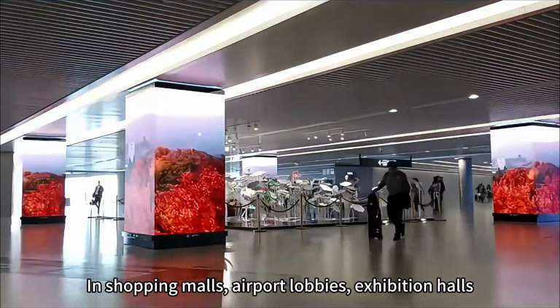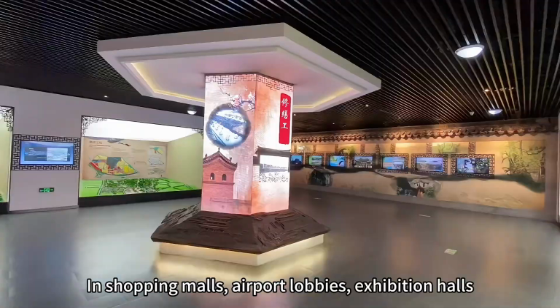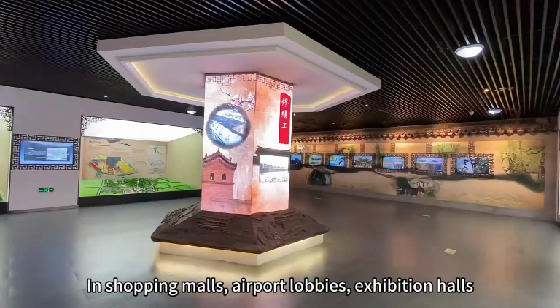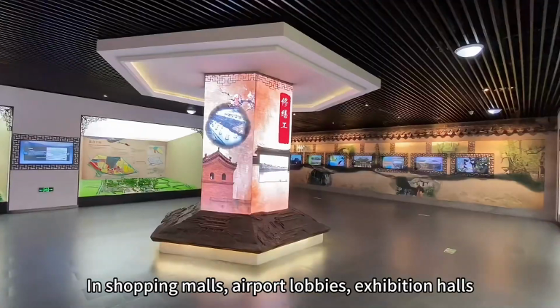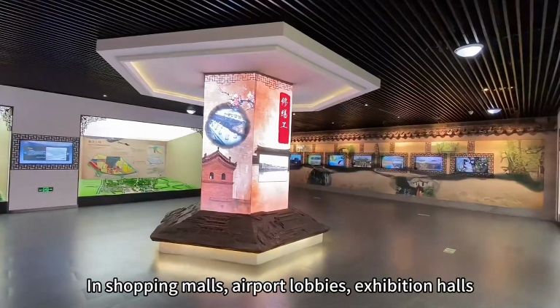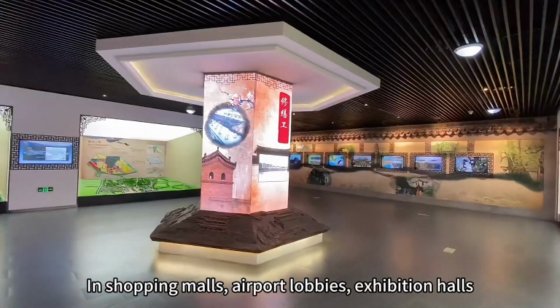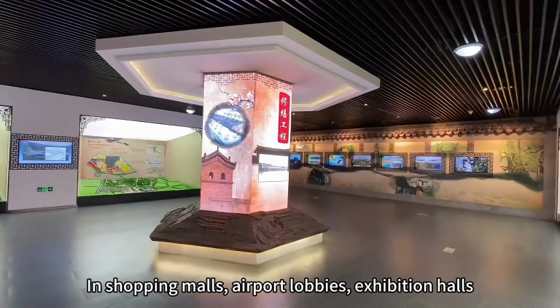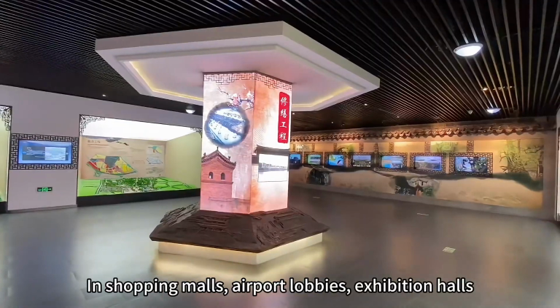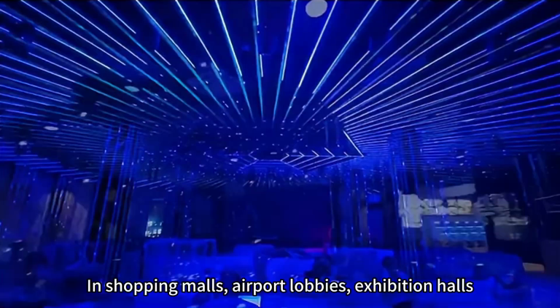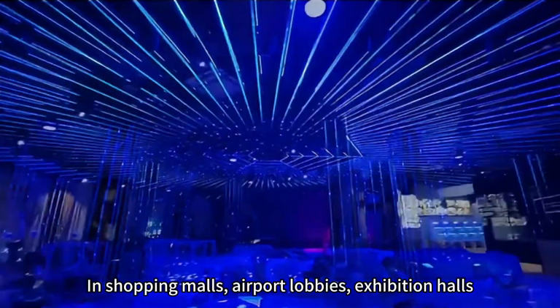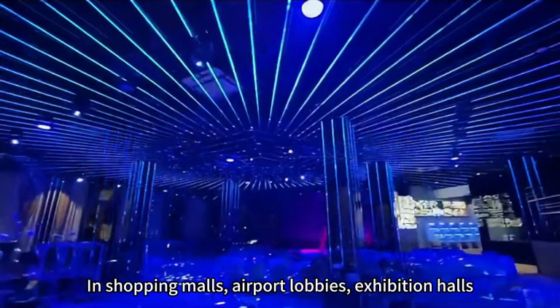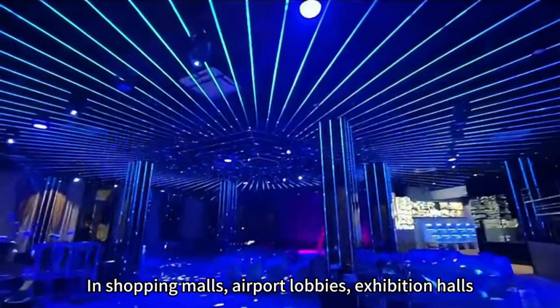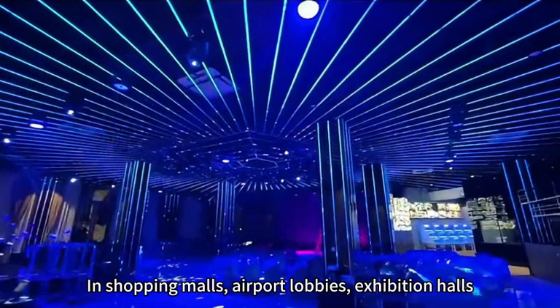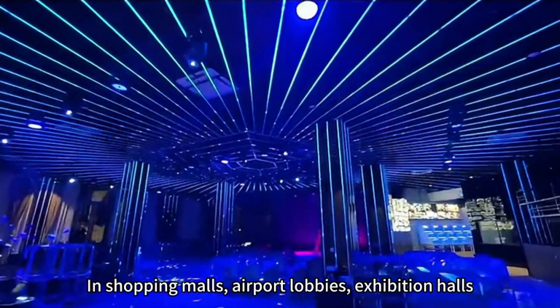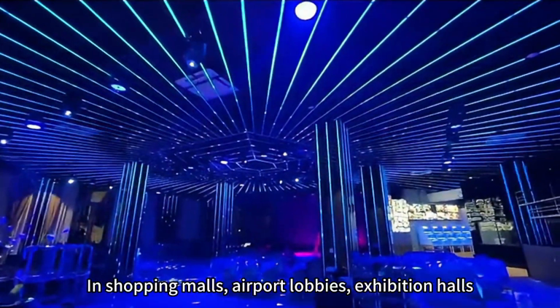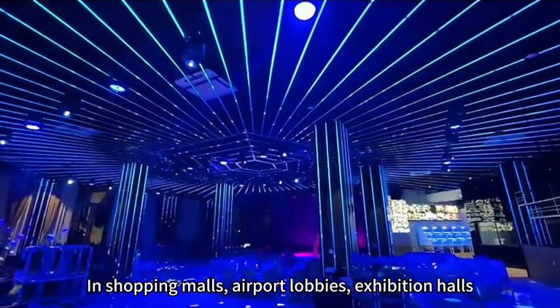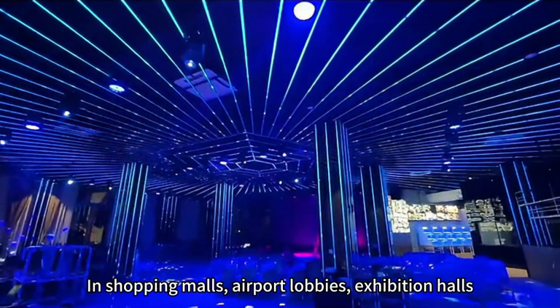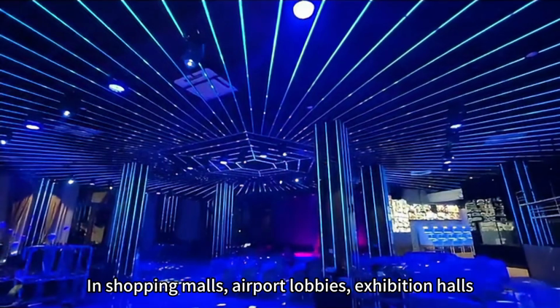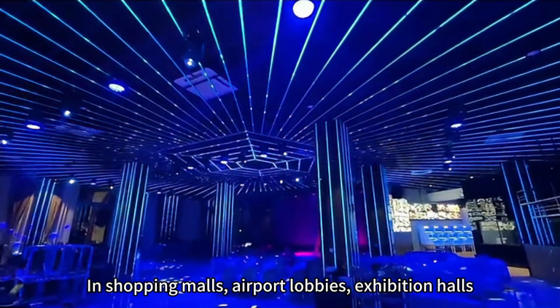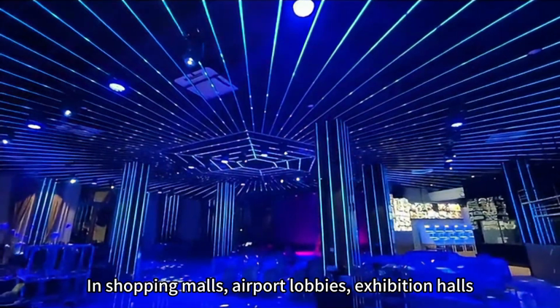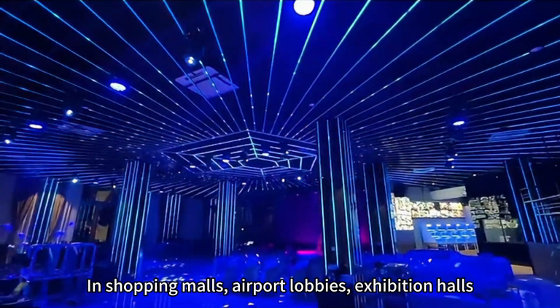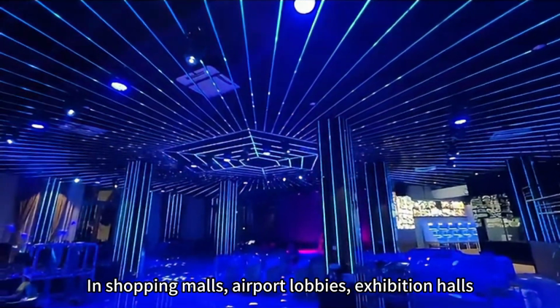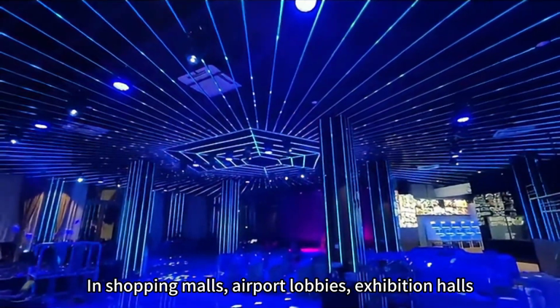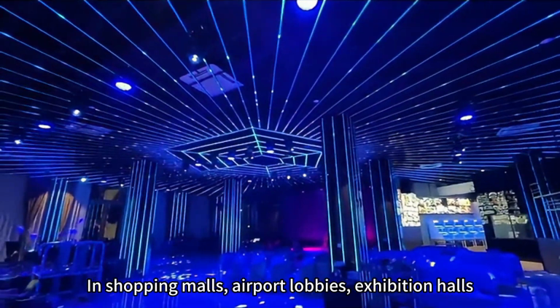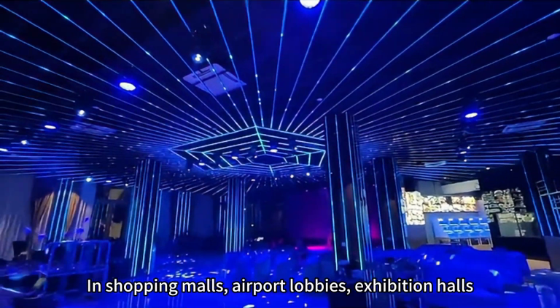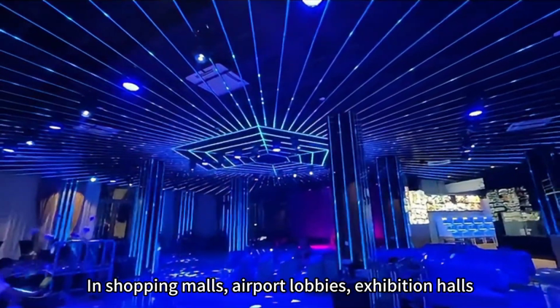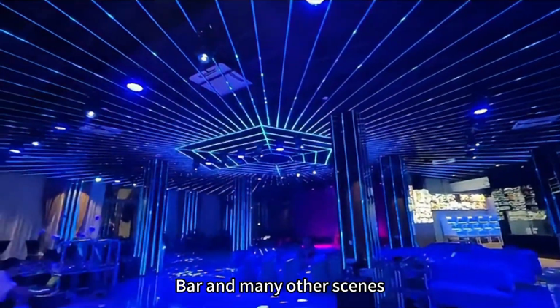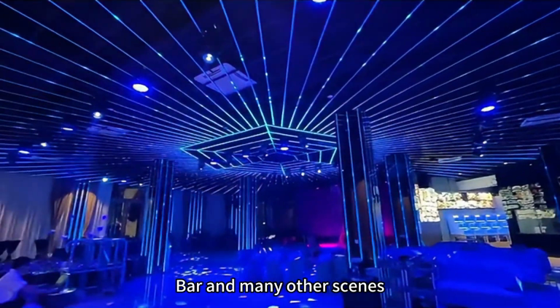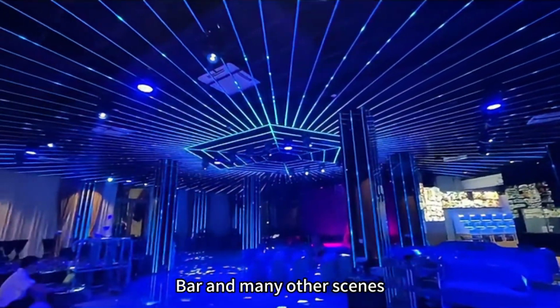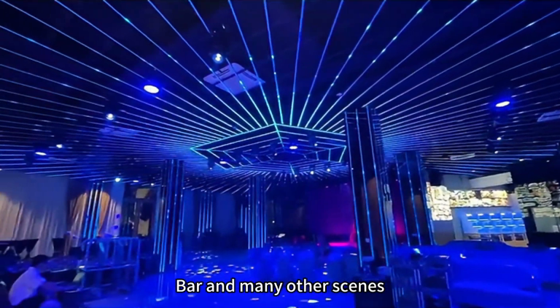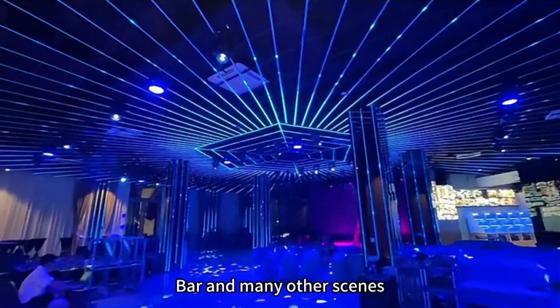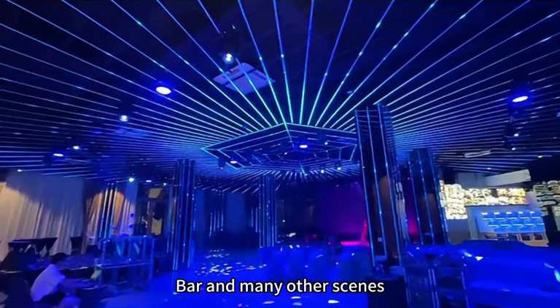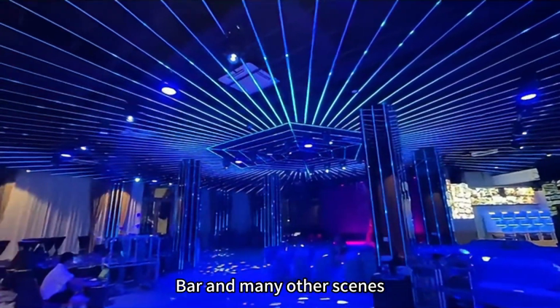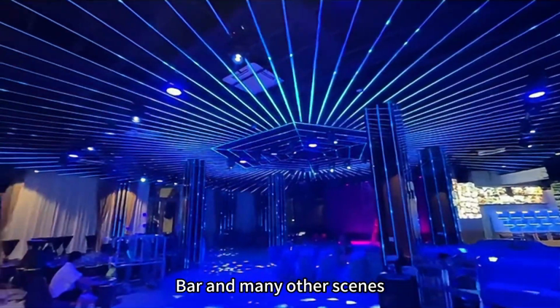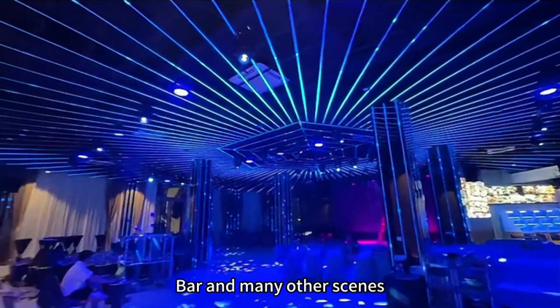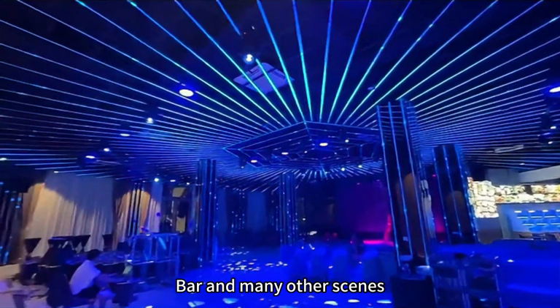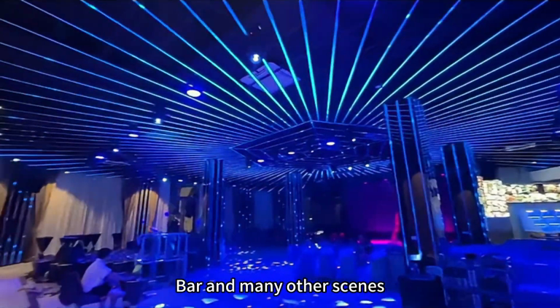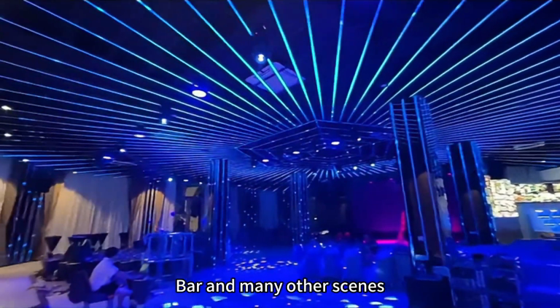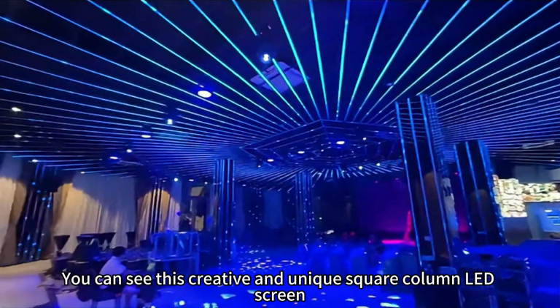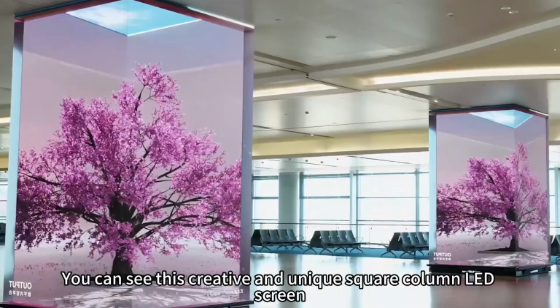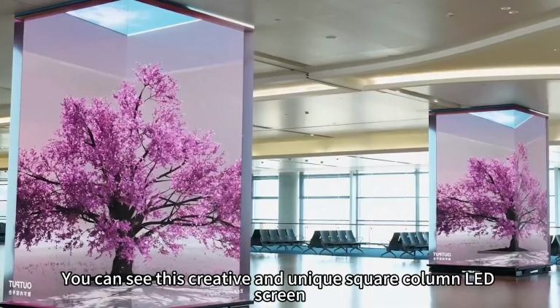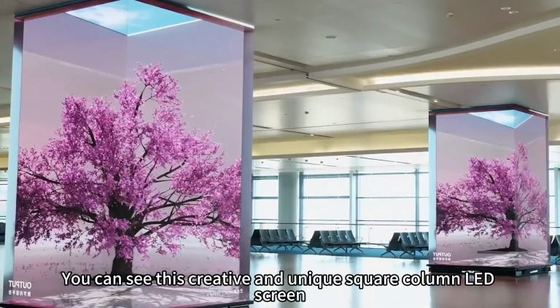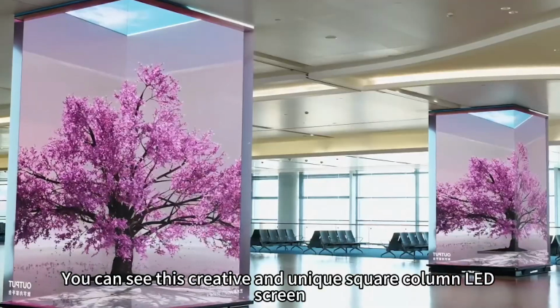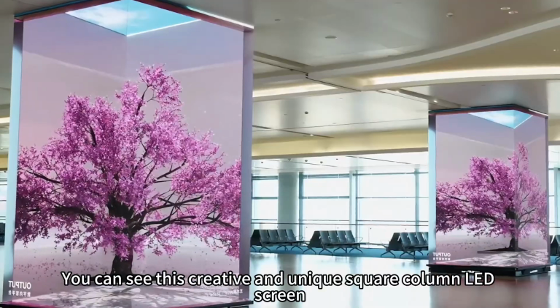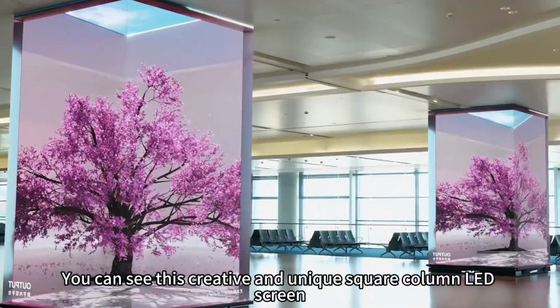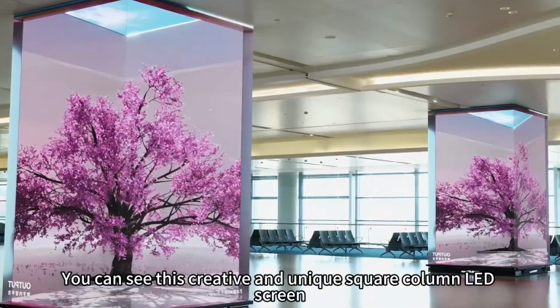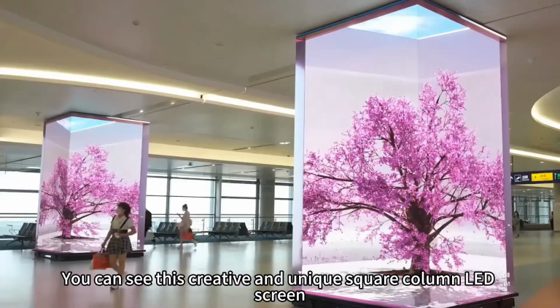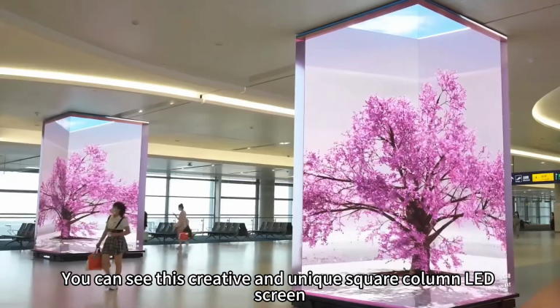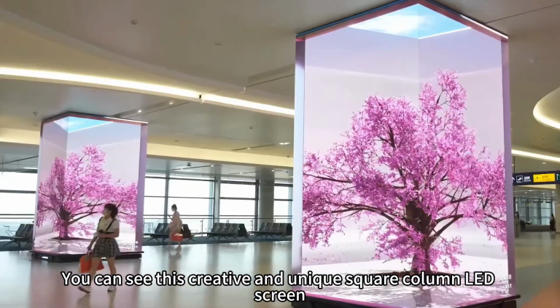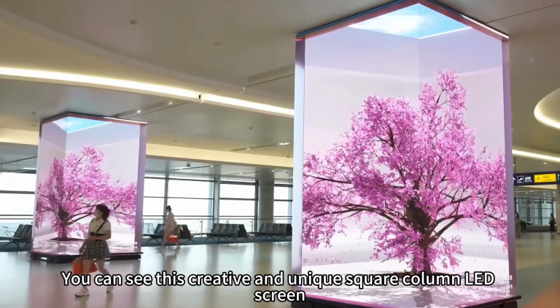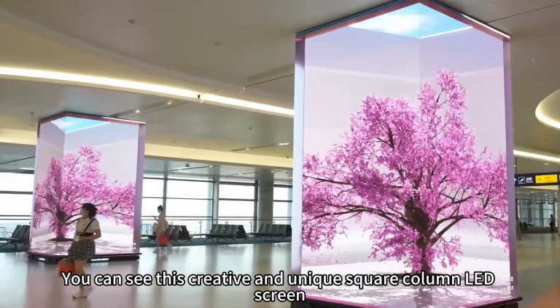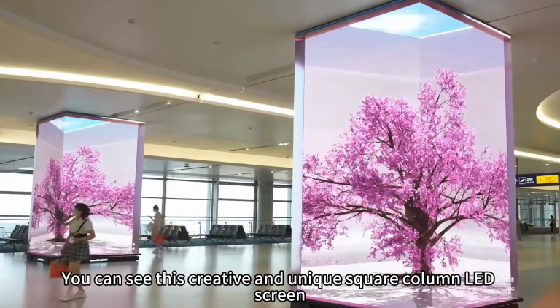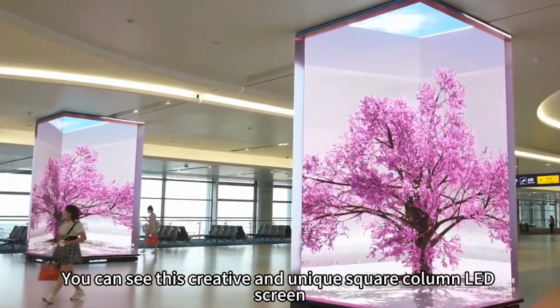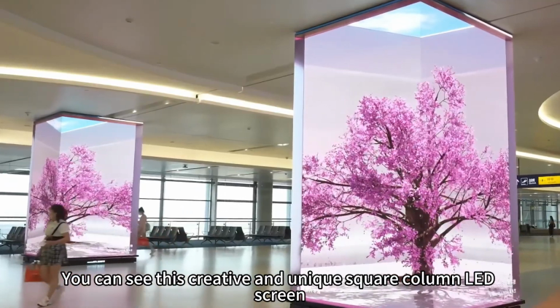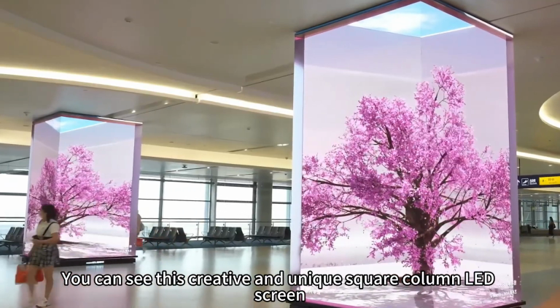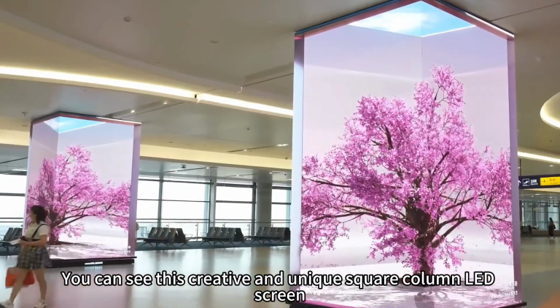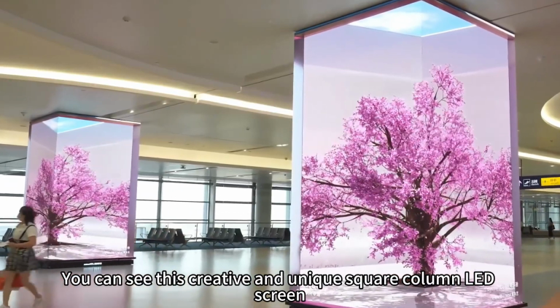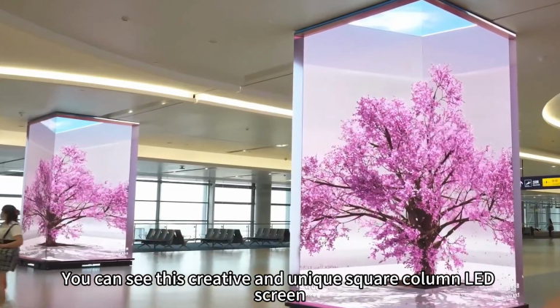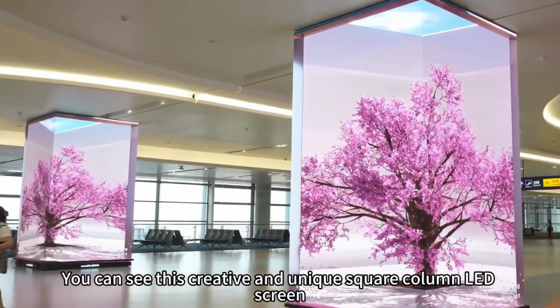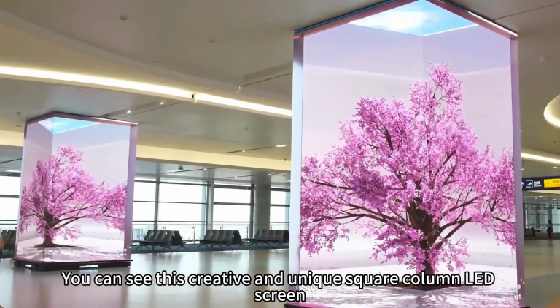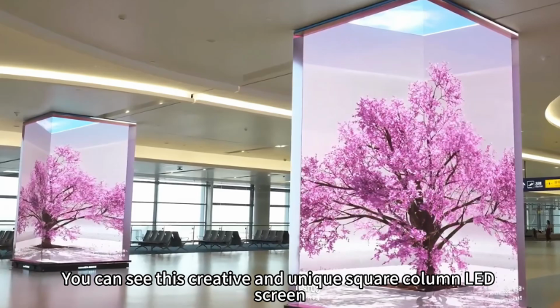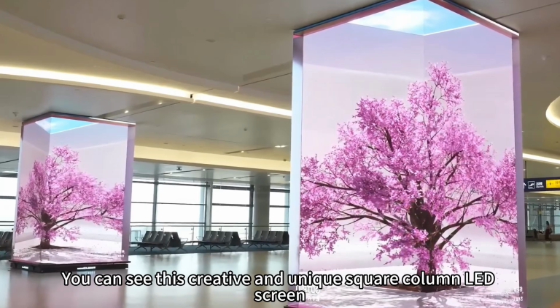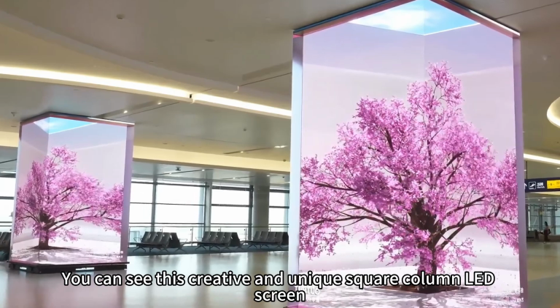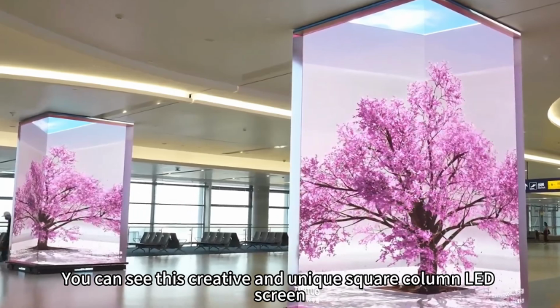In shopping malls, airport lobbies, exhibition halls, bars, and many other scenes, you can see this creative and unique square column LED screen.